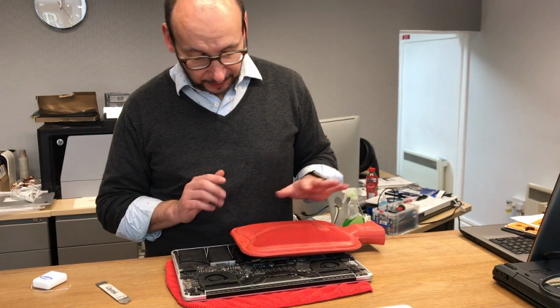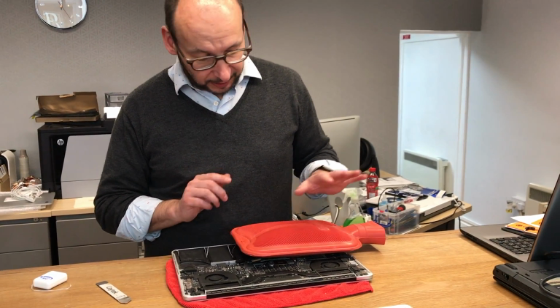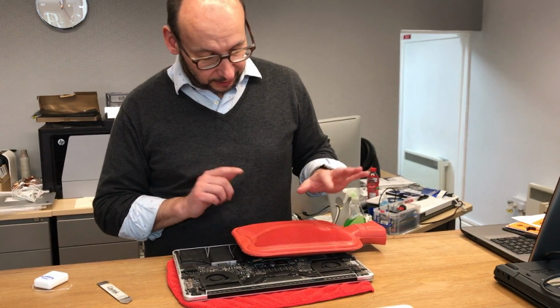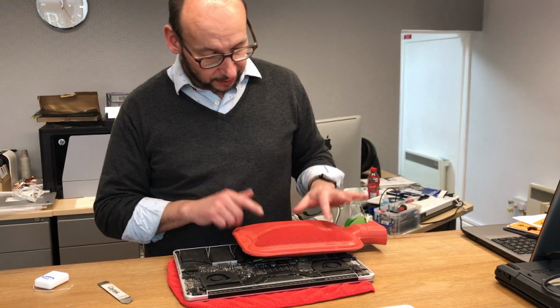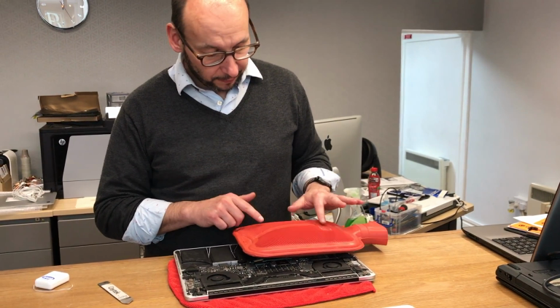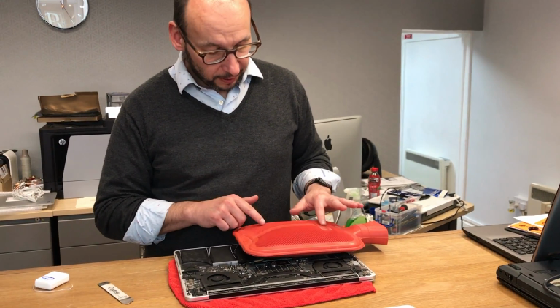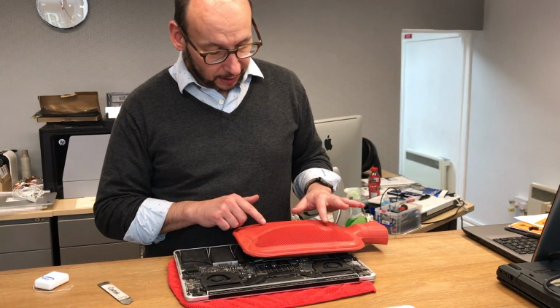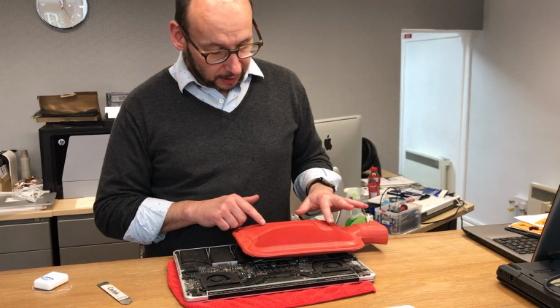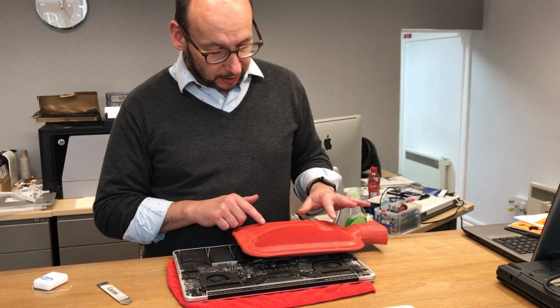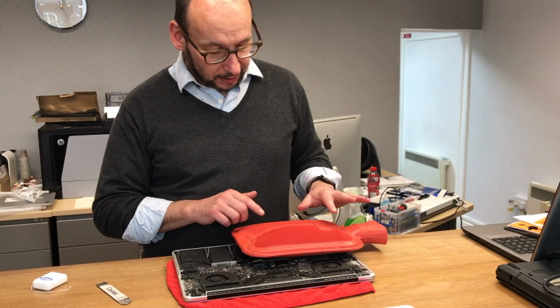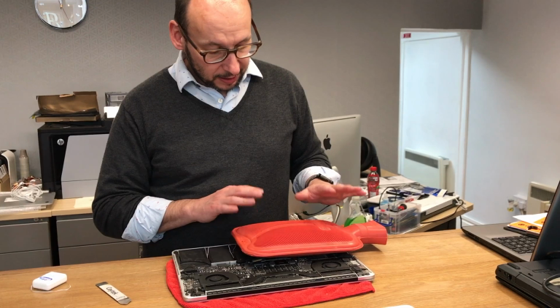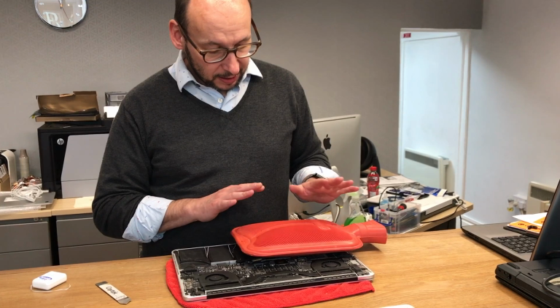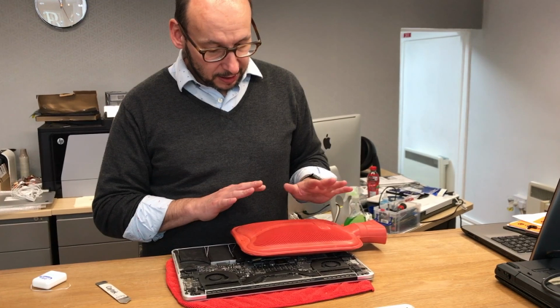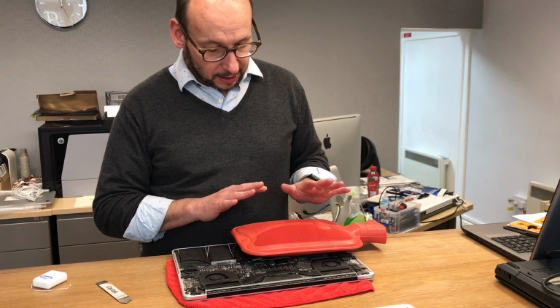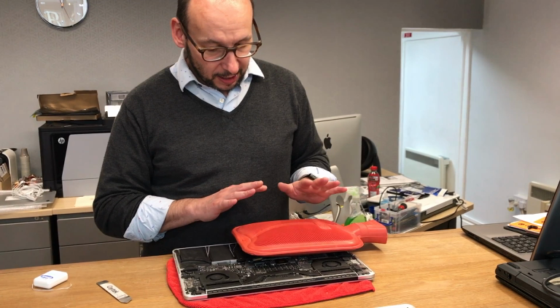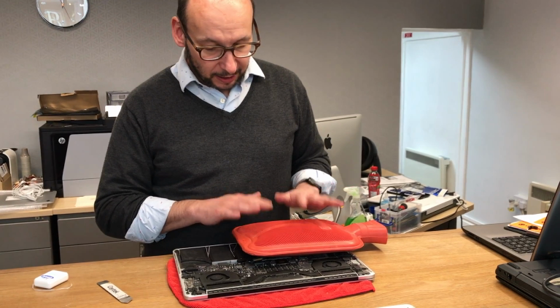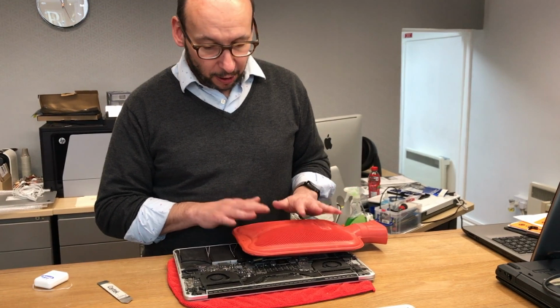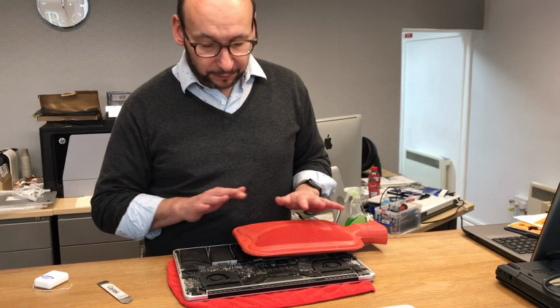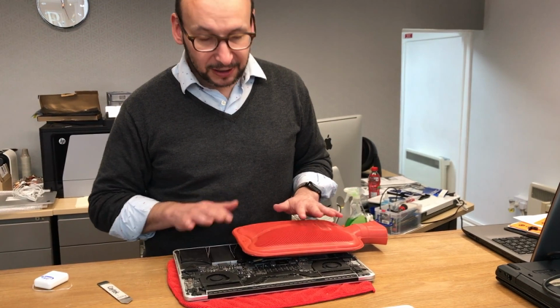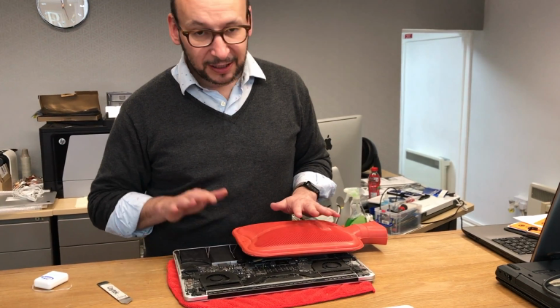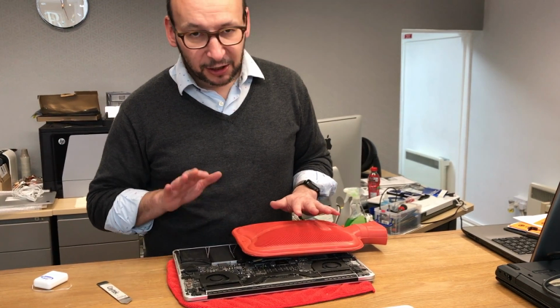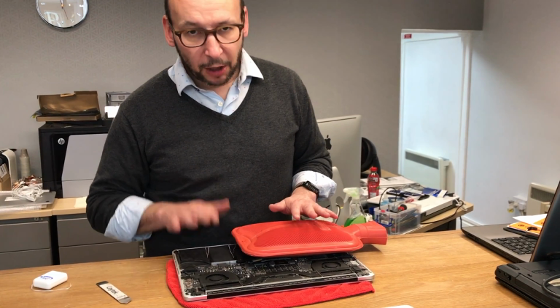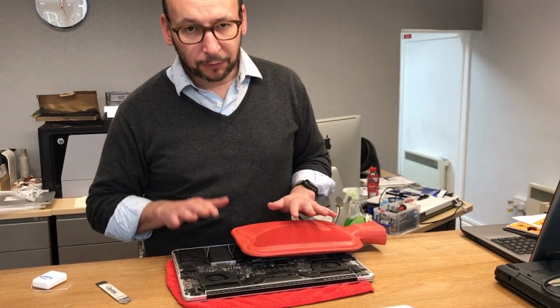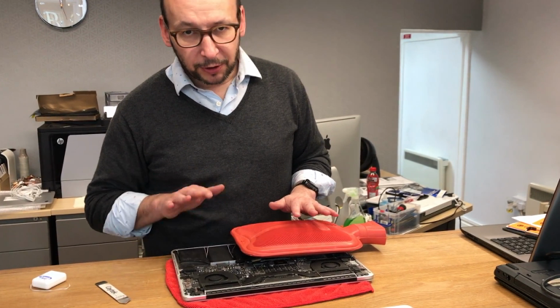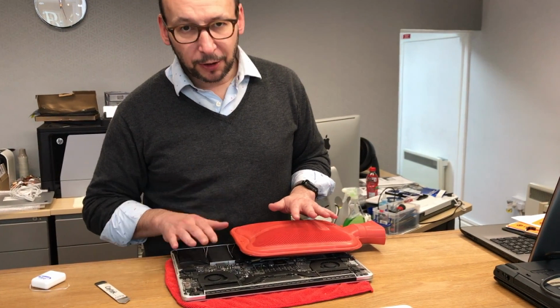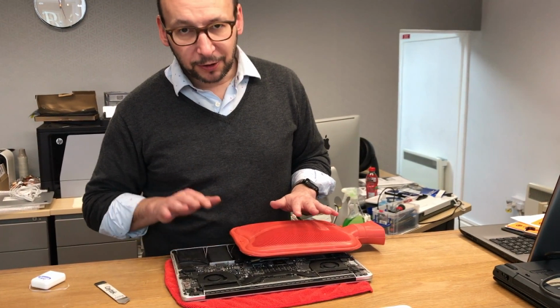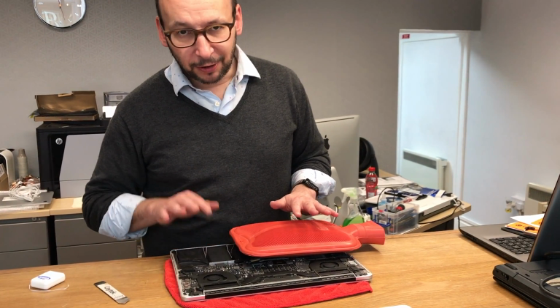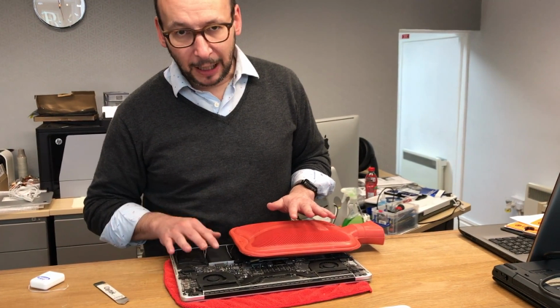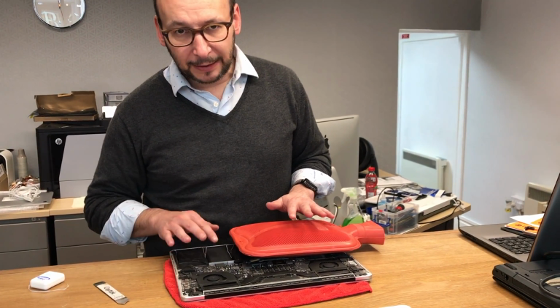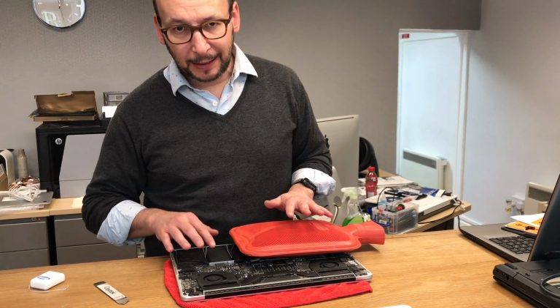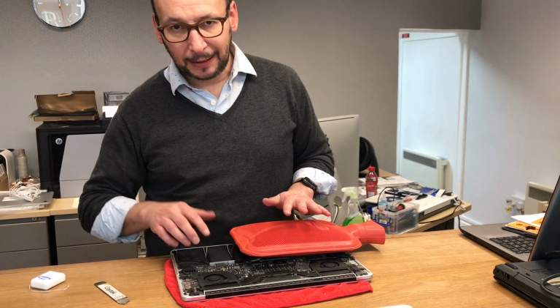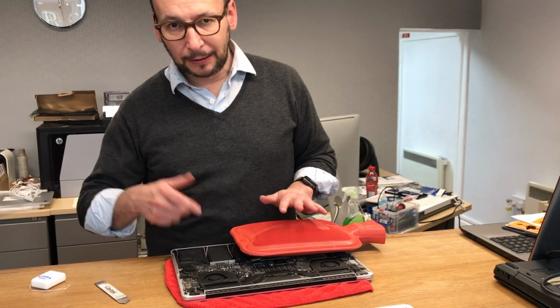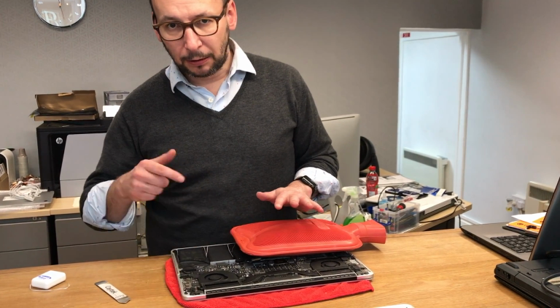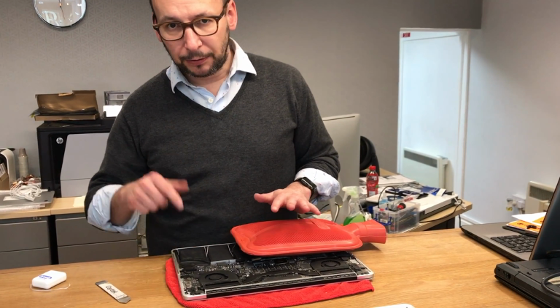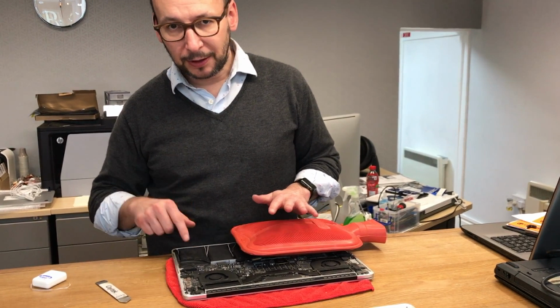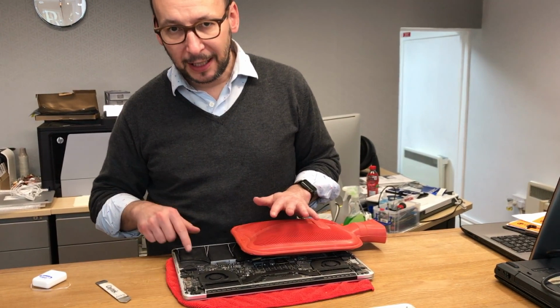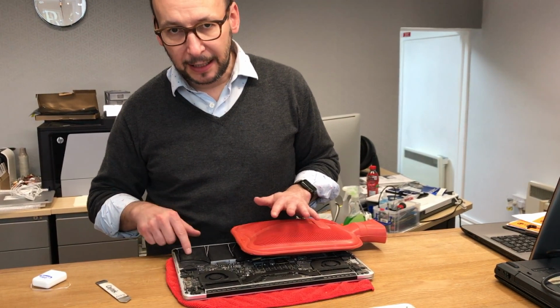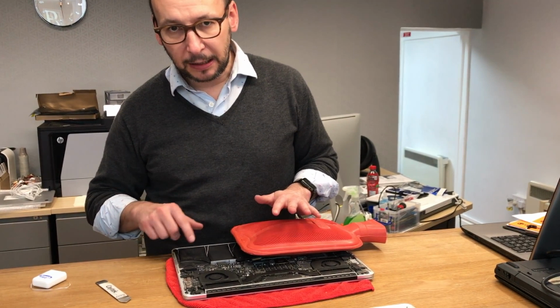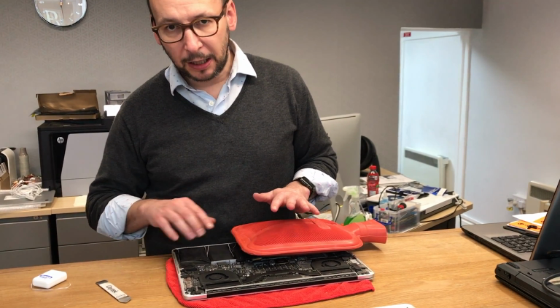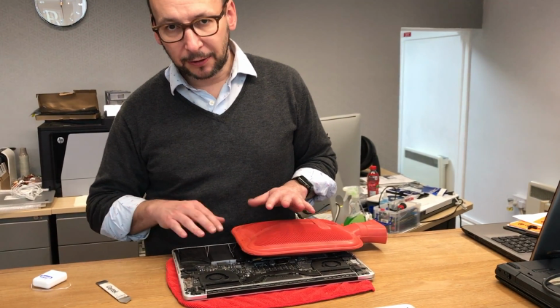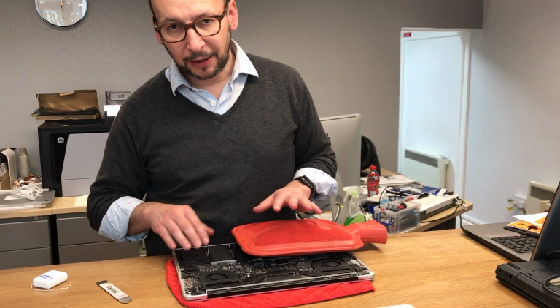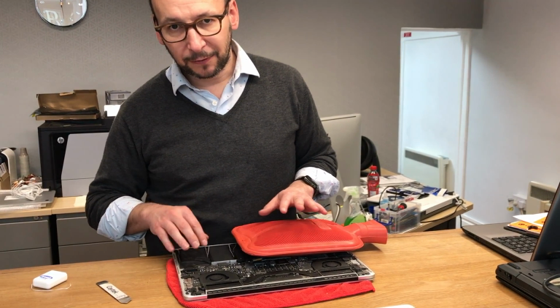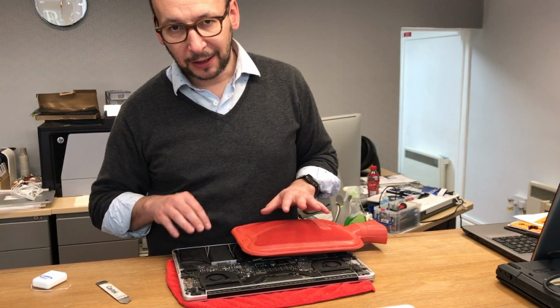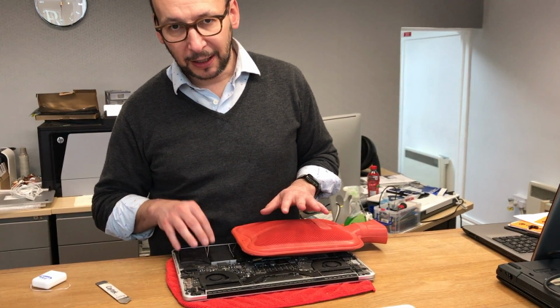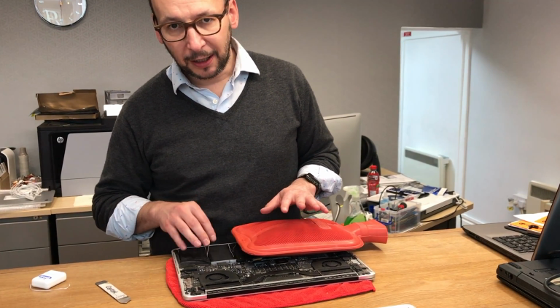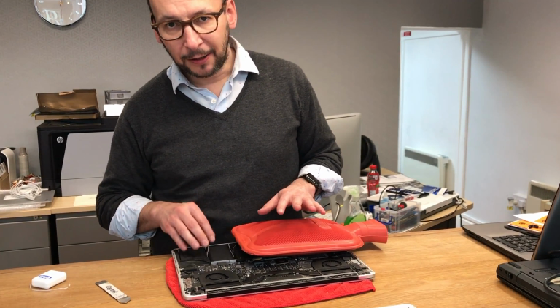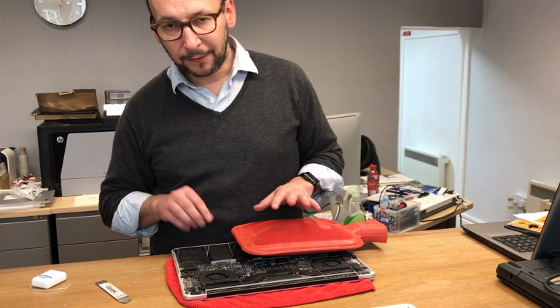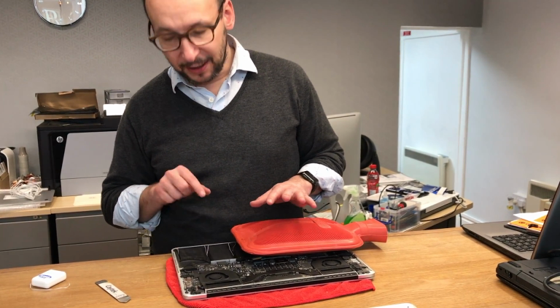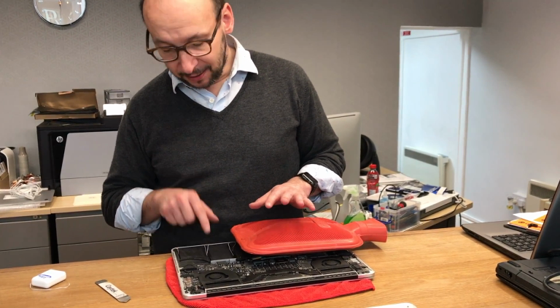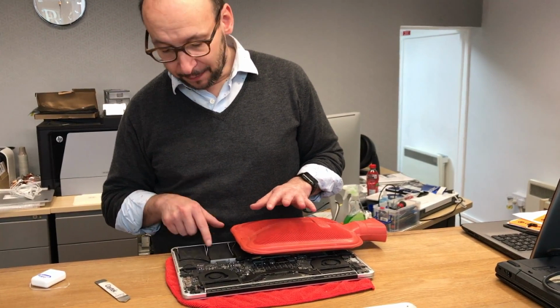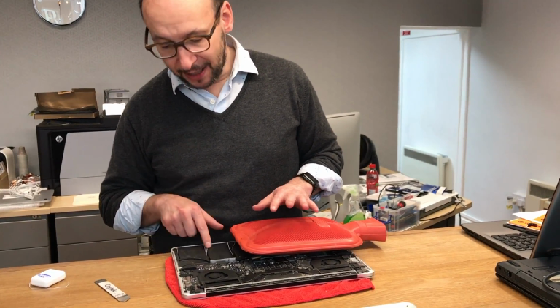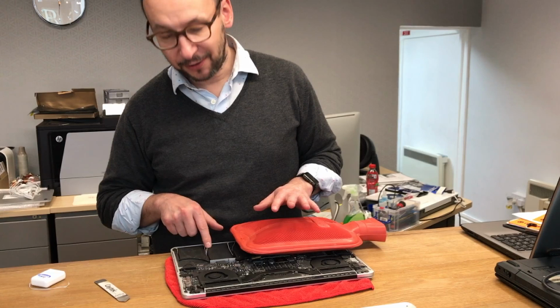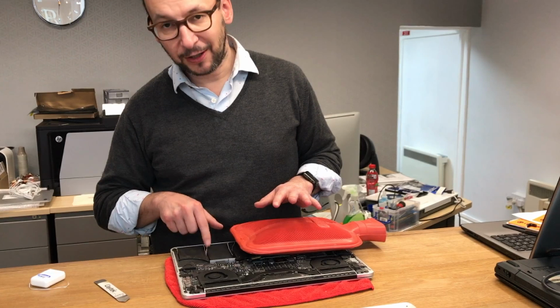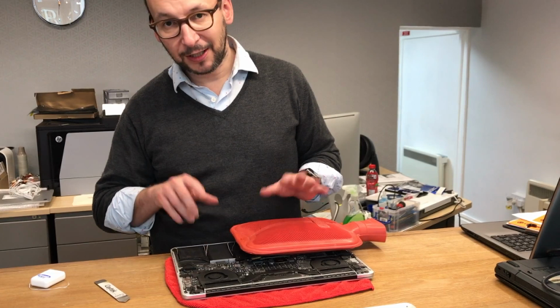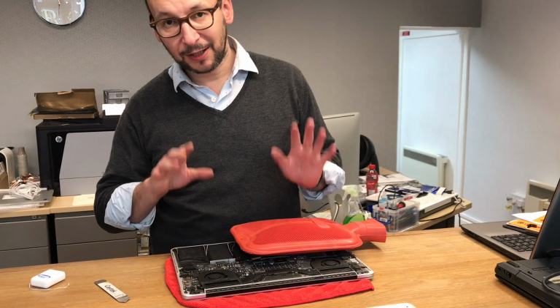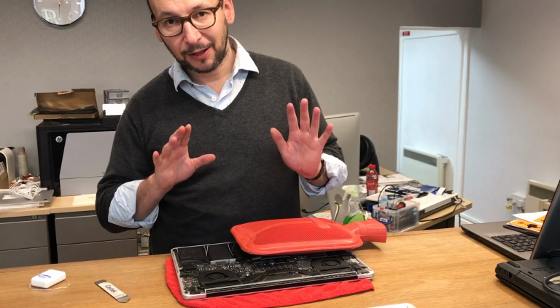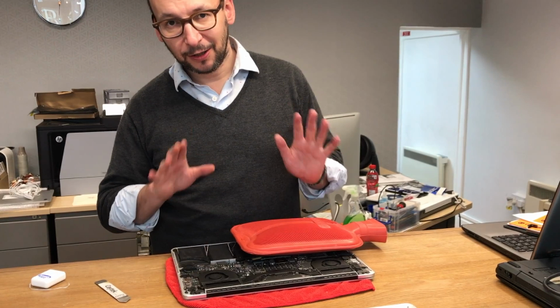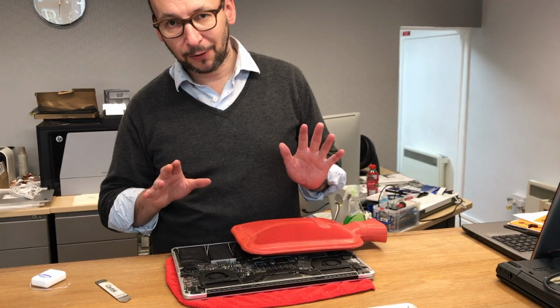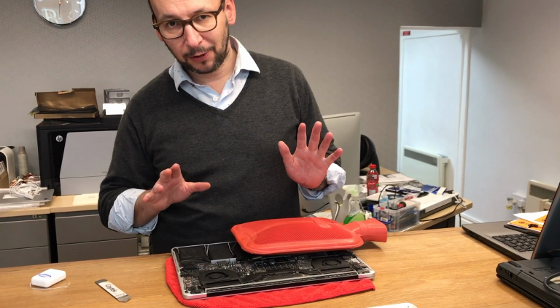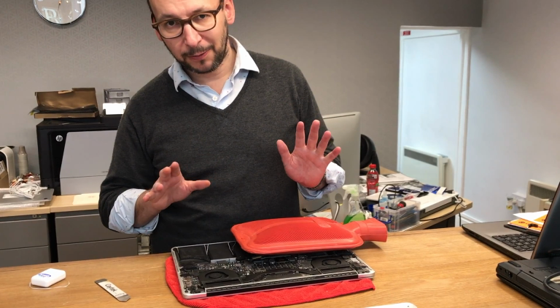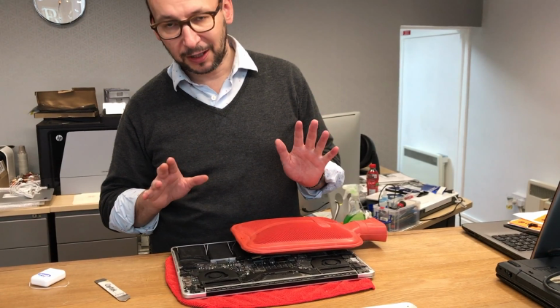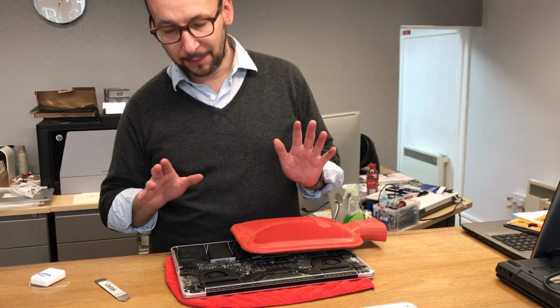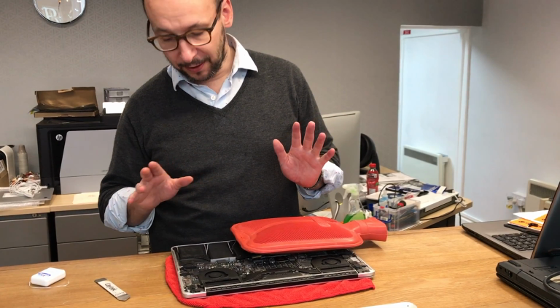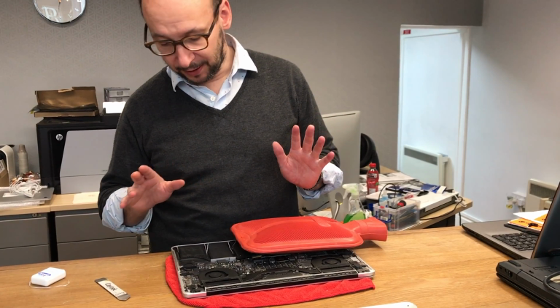So obviously don't use direct heat. Don't use a heat gun or anything like that. These are batteries — you don't want them exploding.